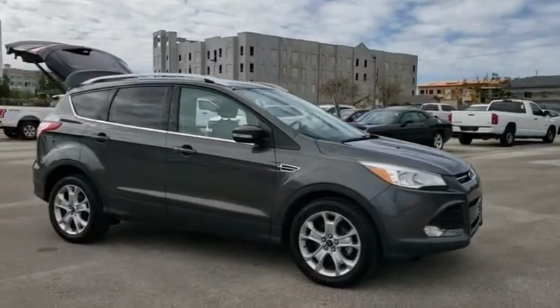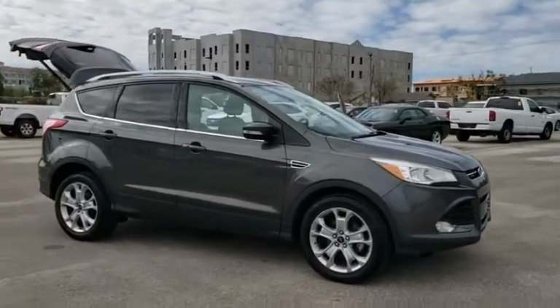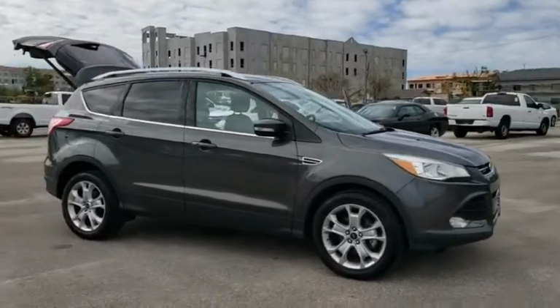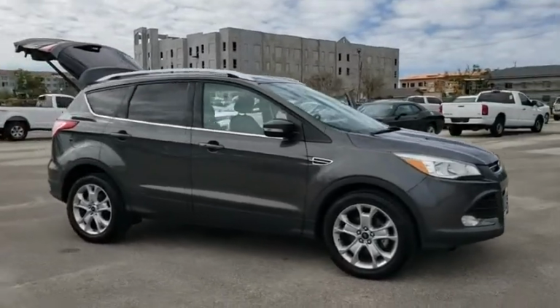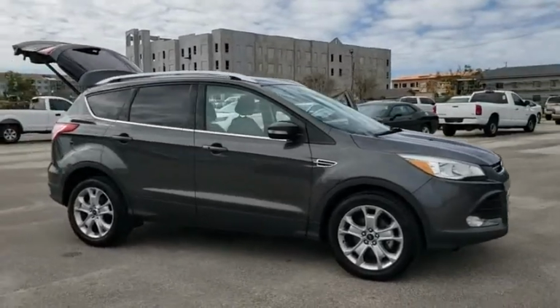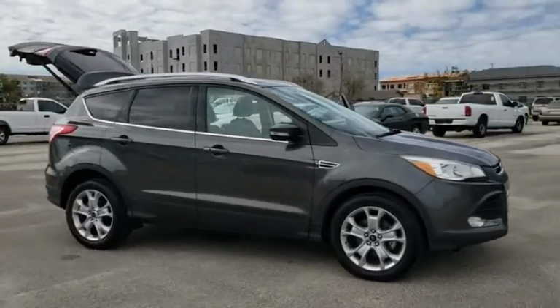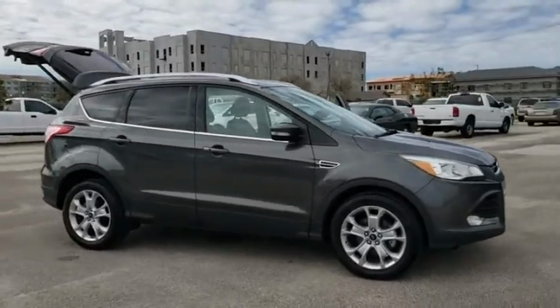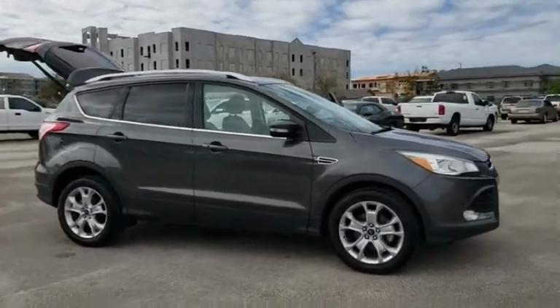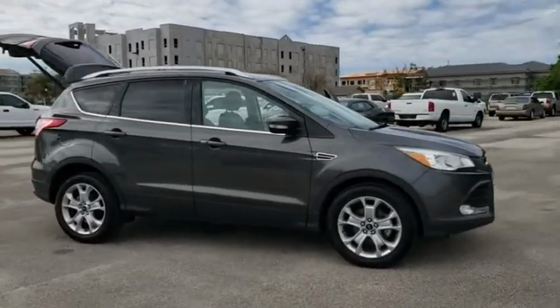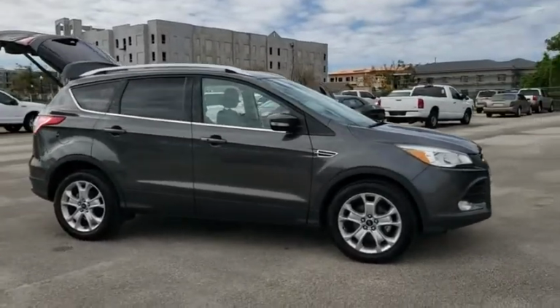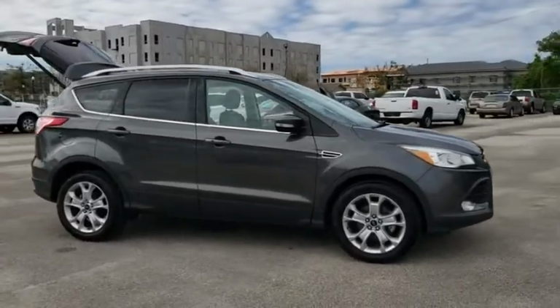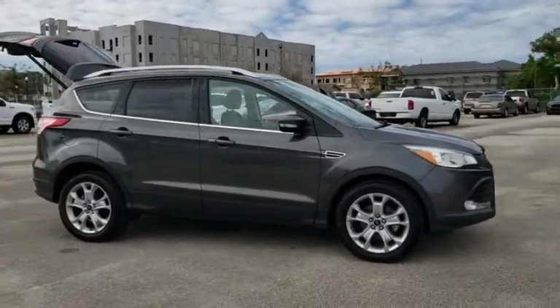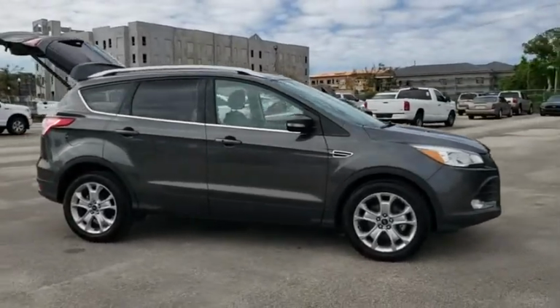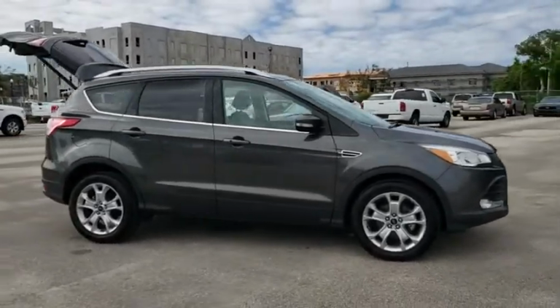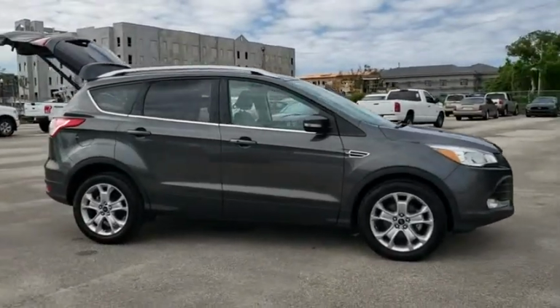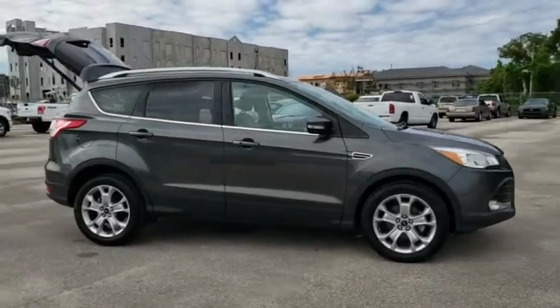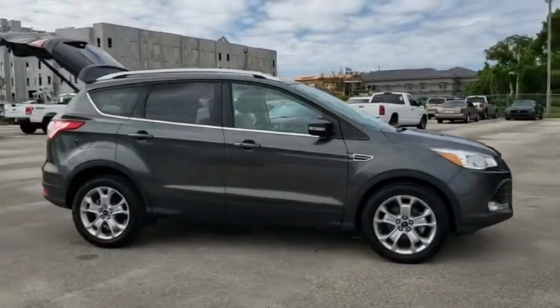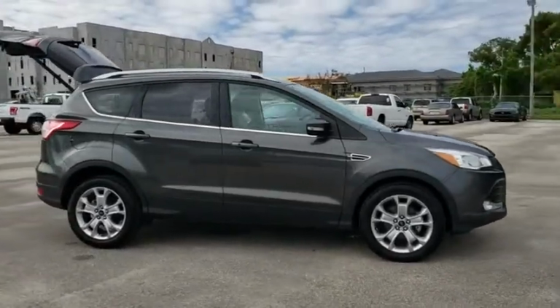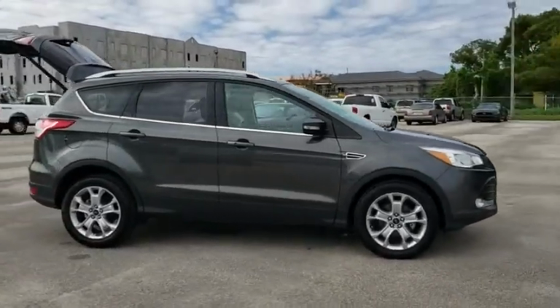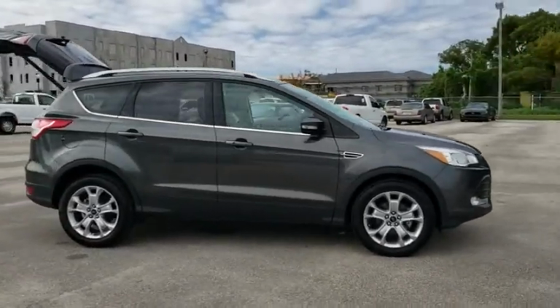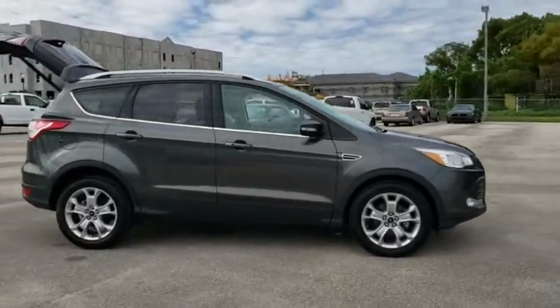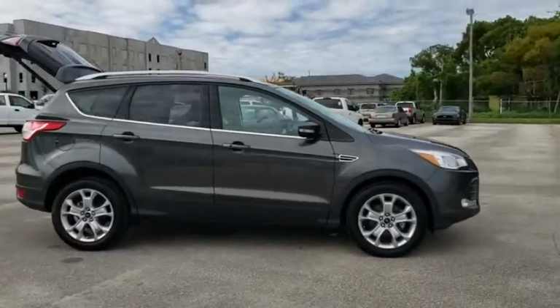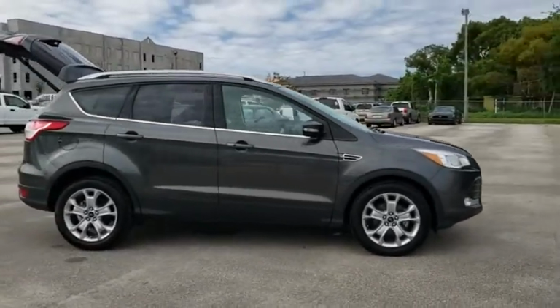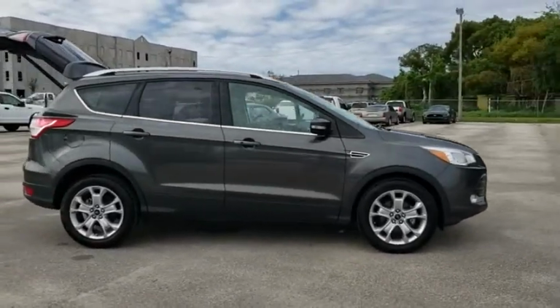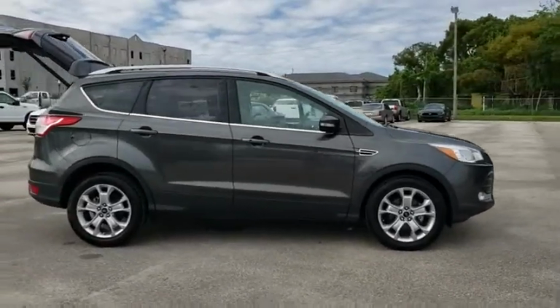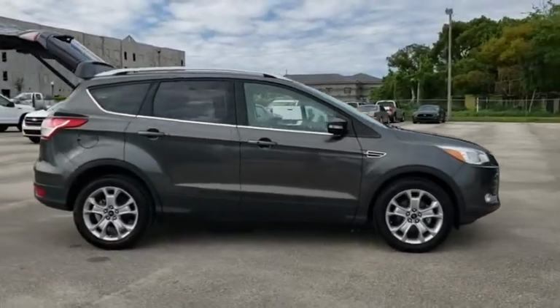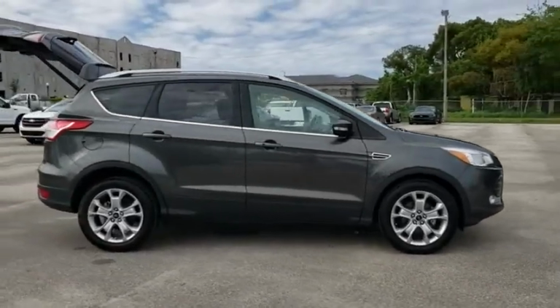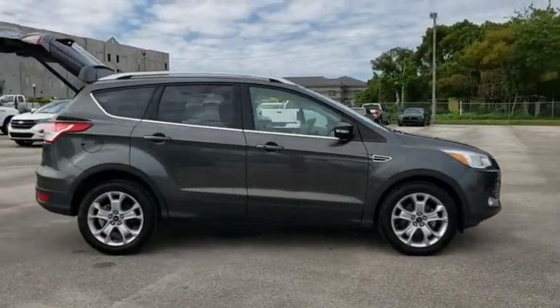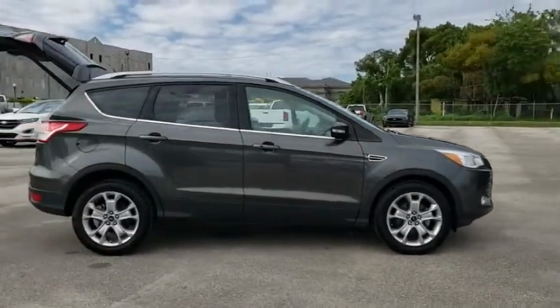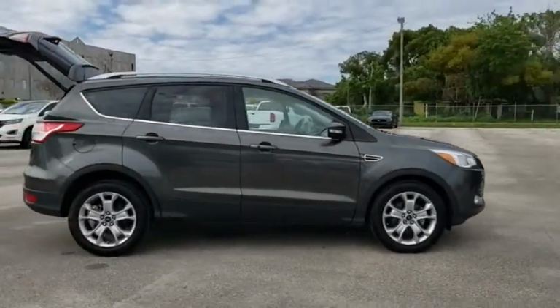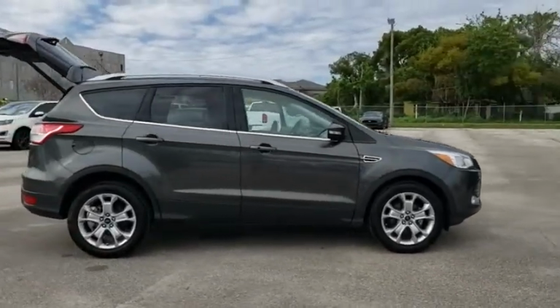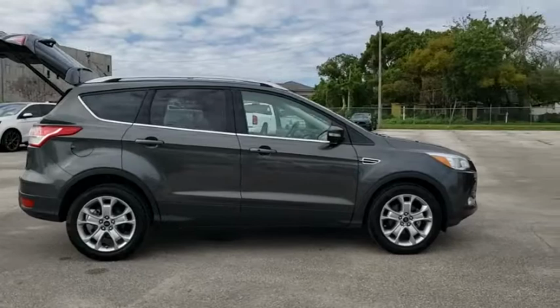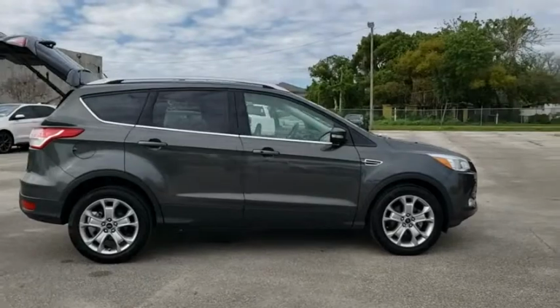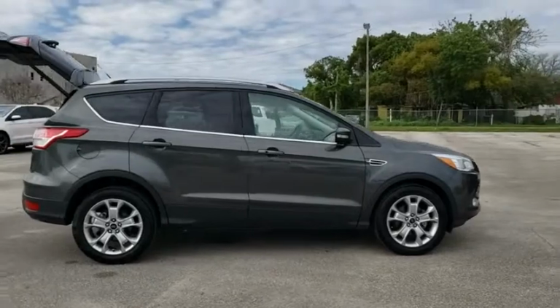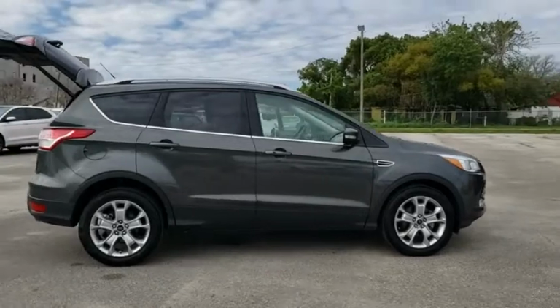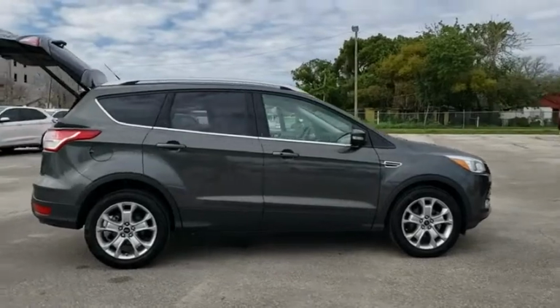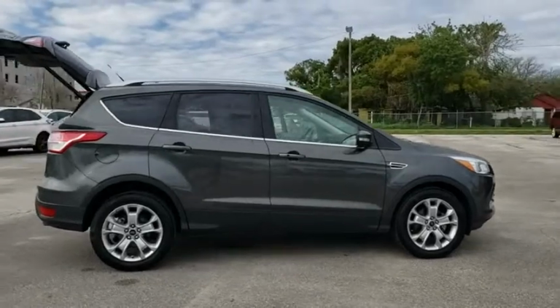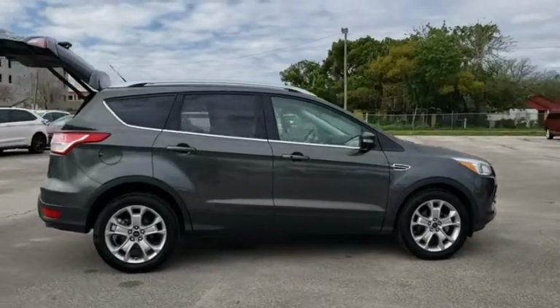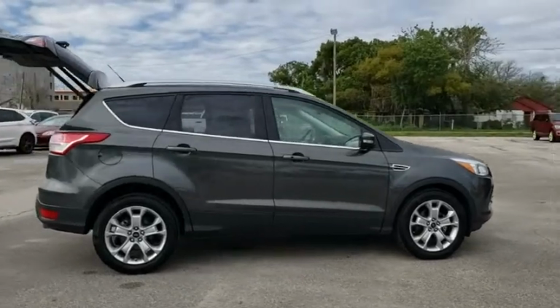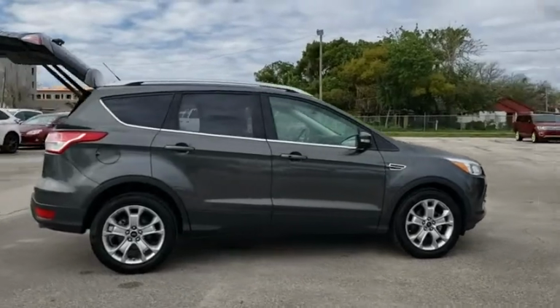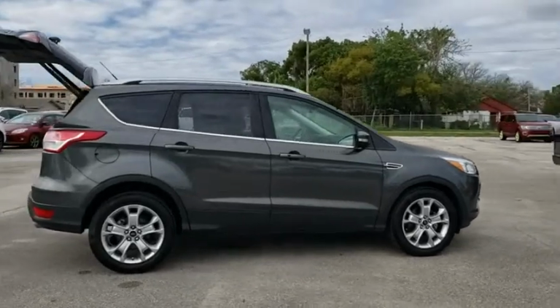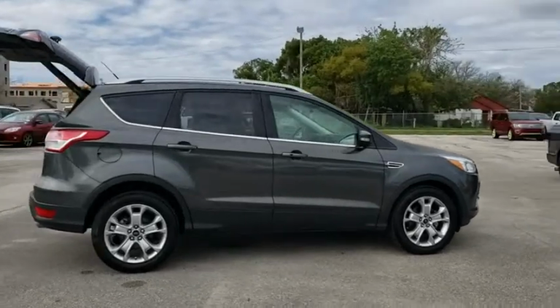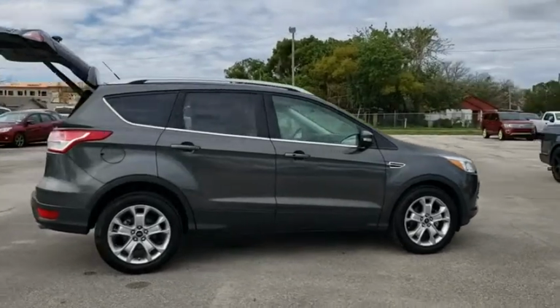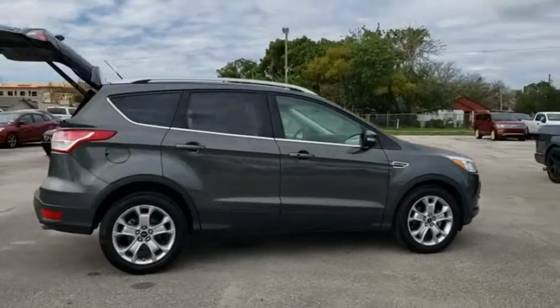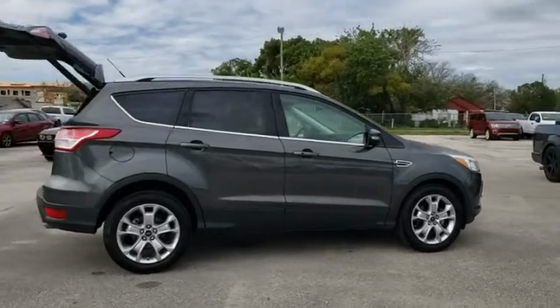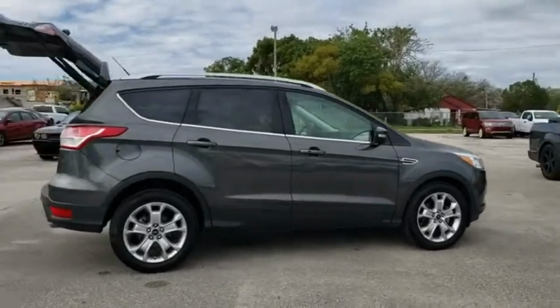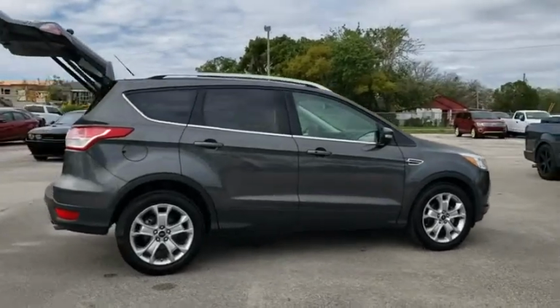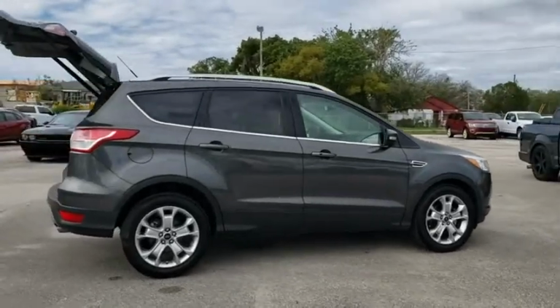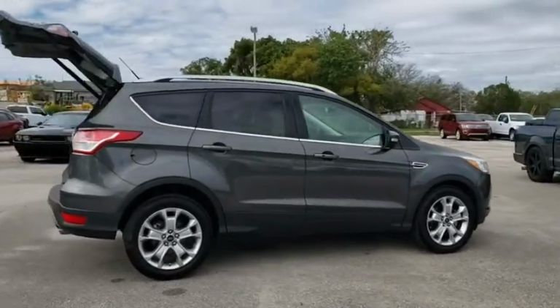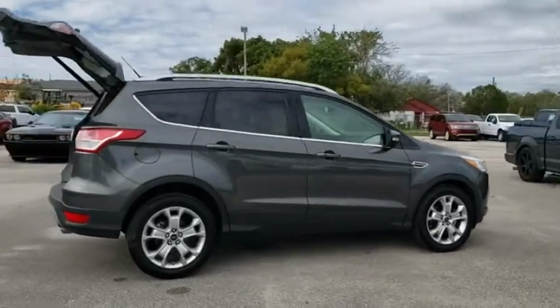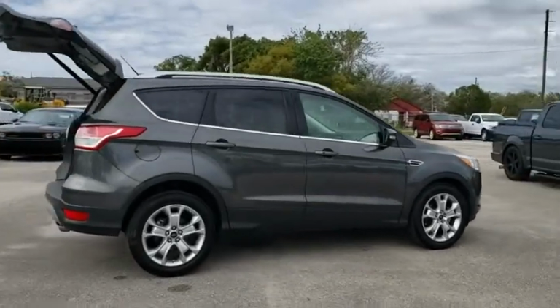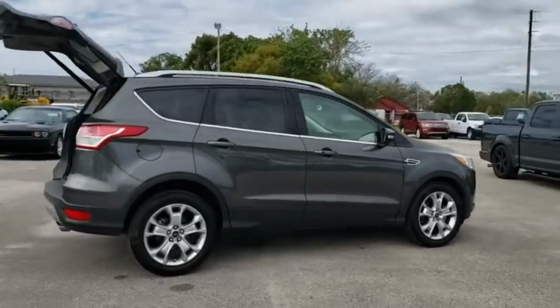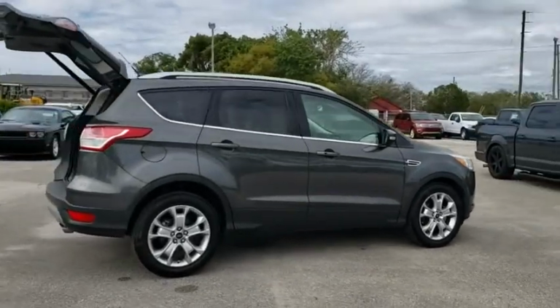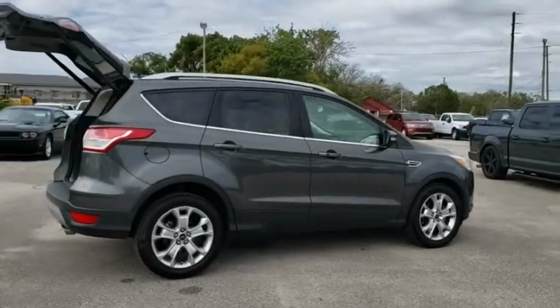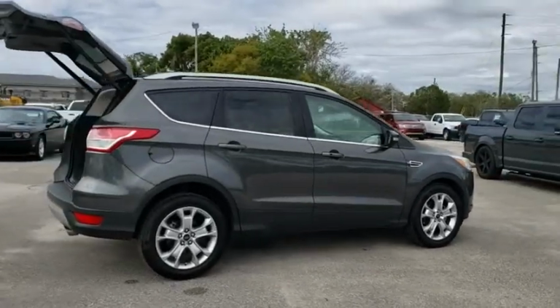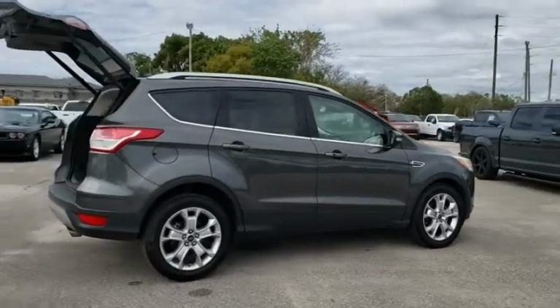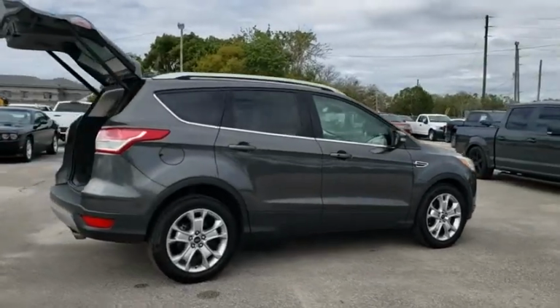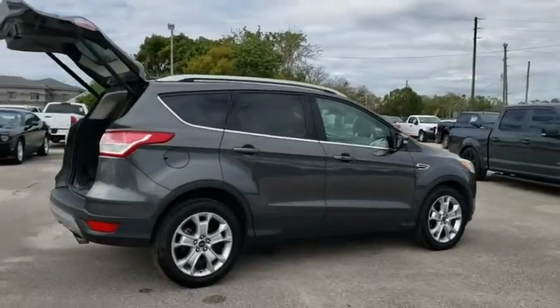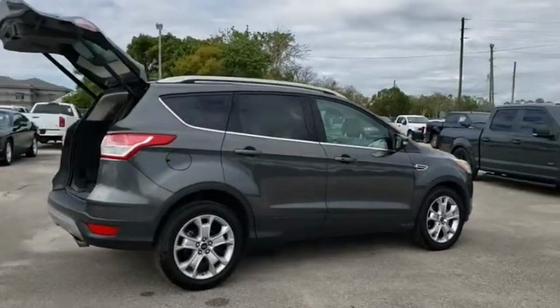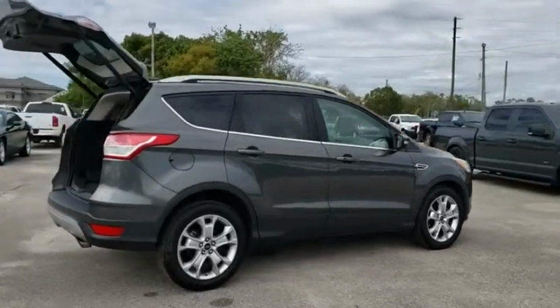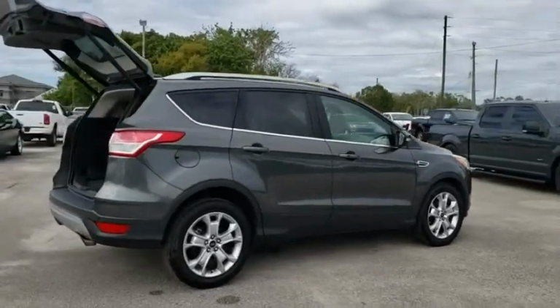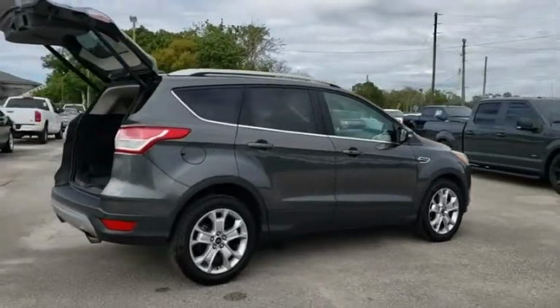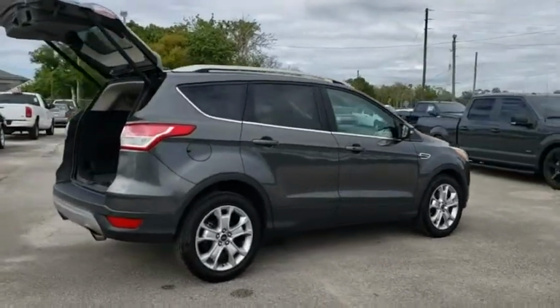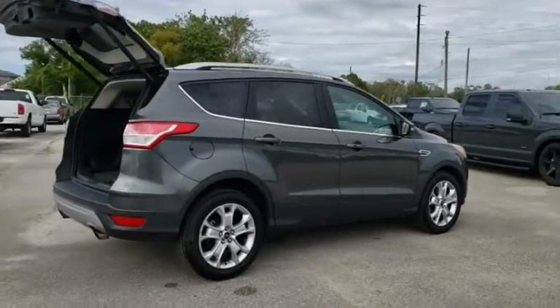This vehicle has less than 115,000 miles. Here are some of this vehicle's great options. Power passenger seat,